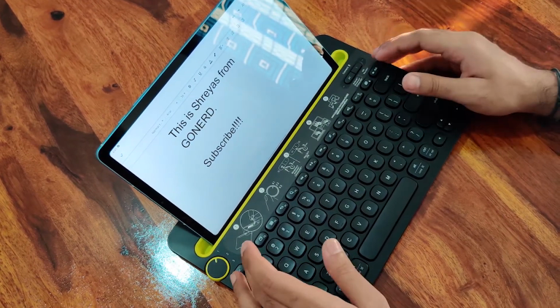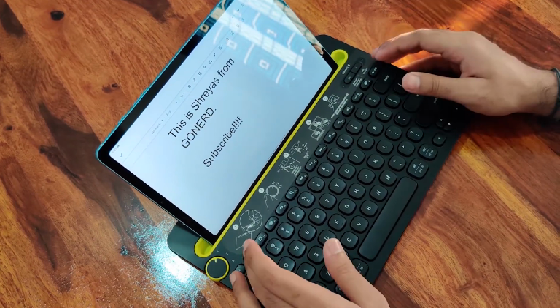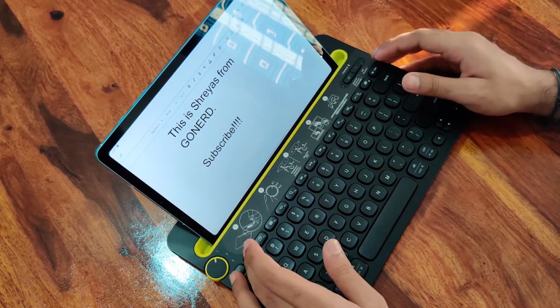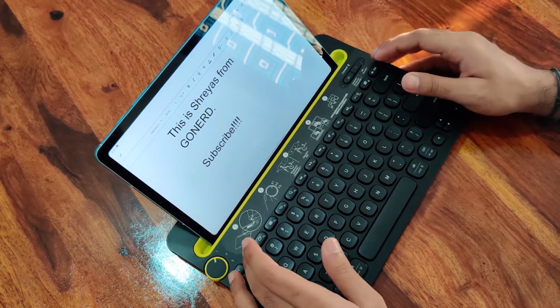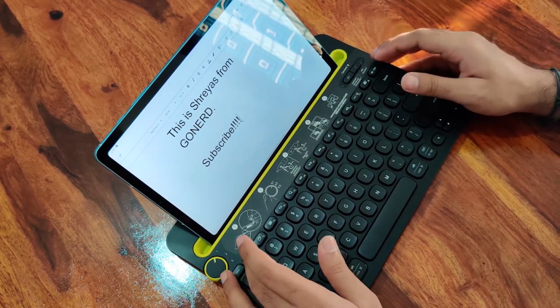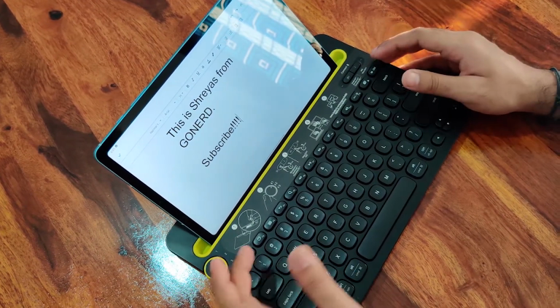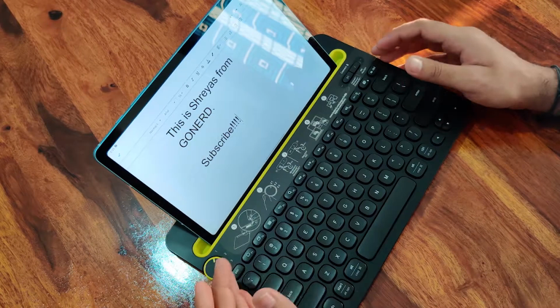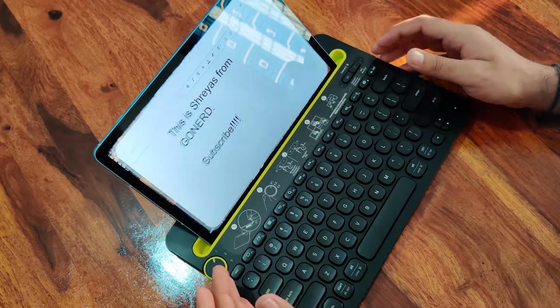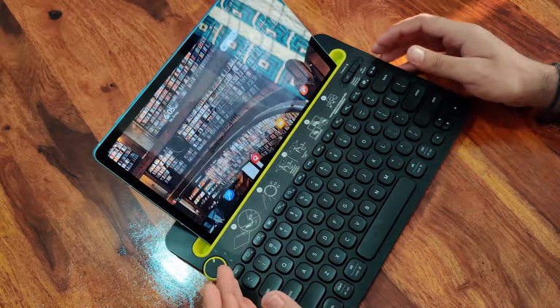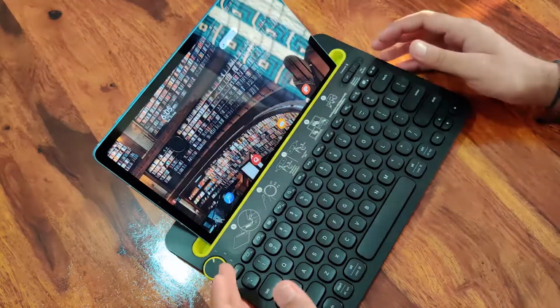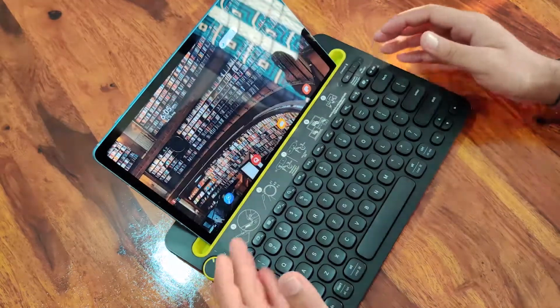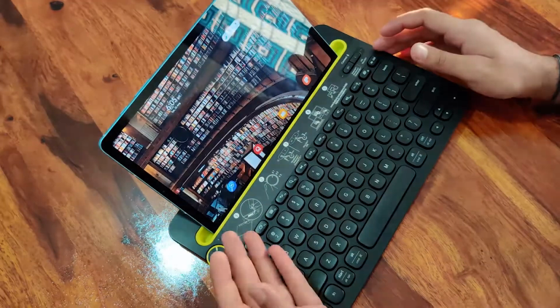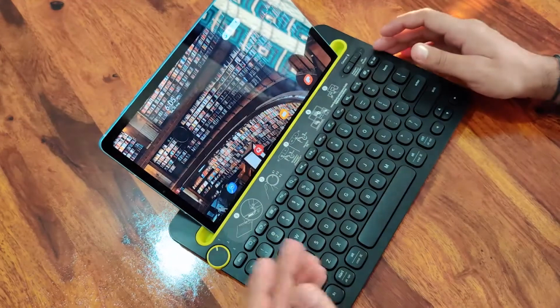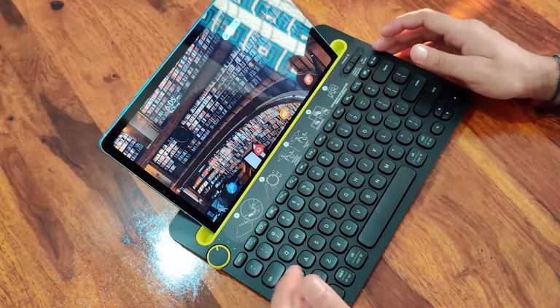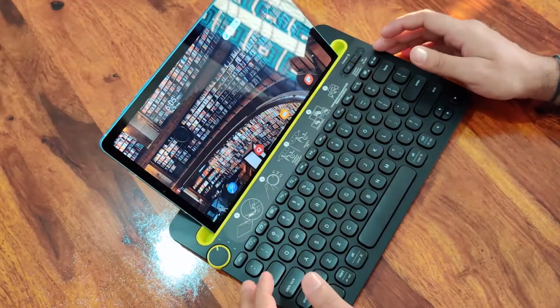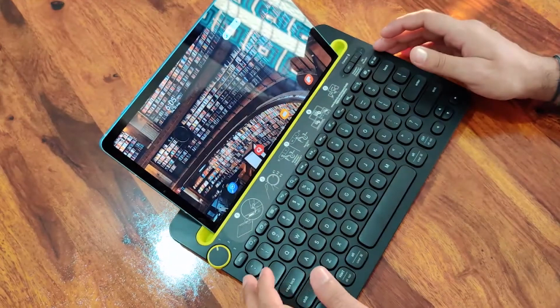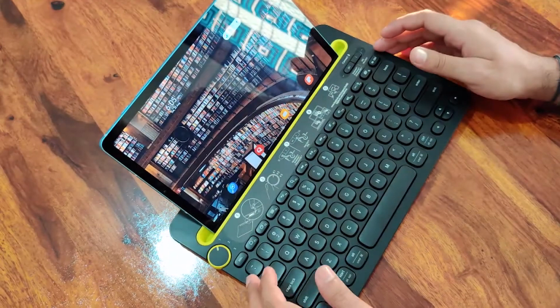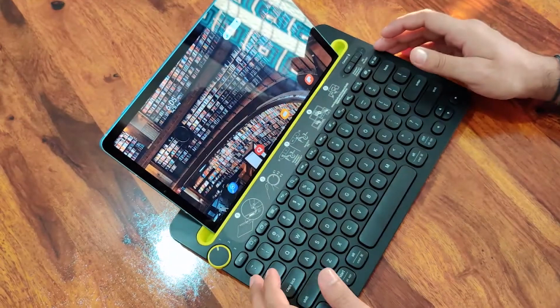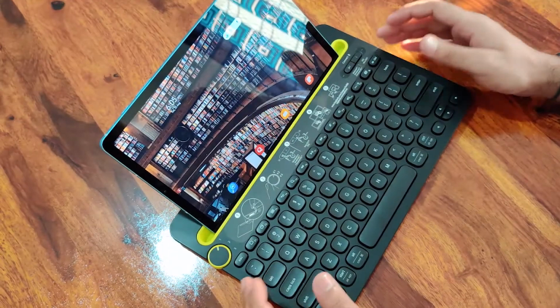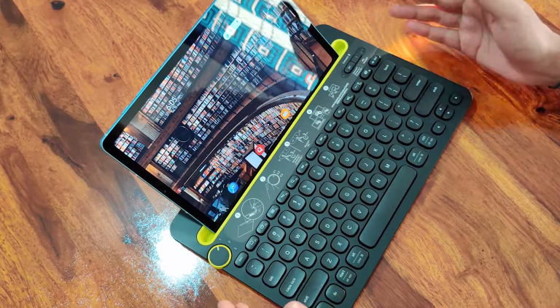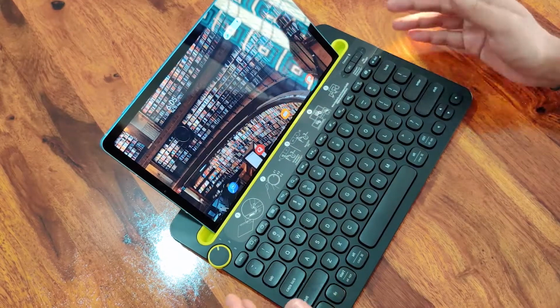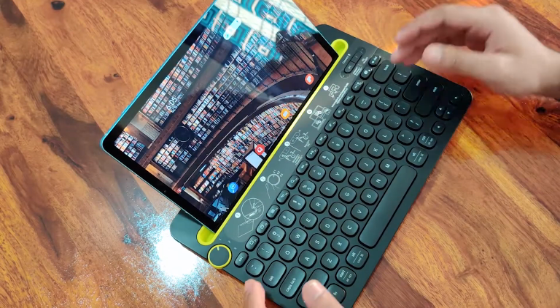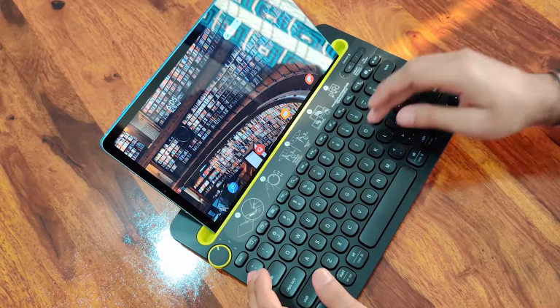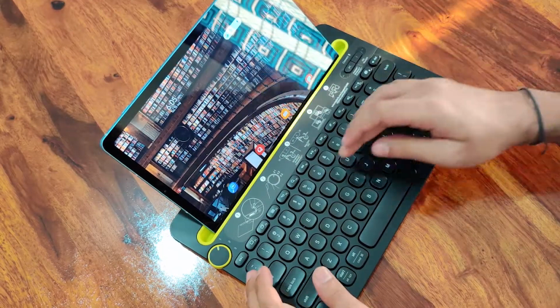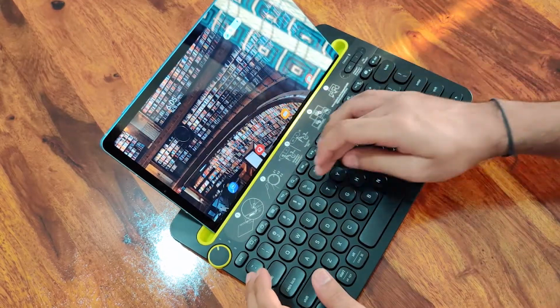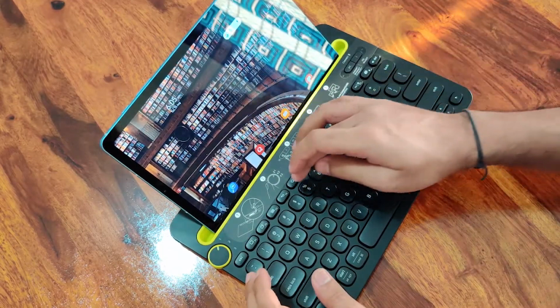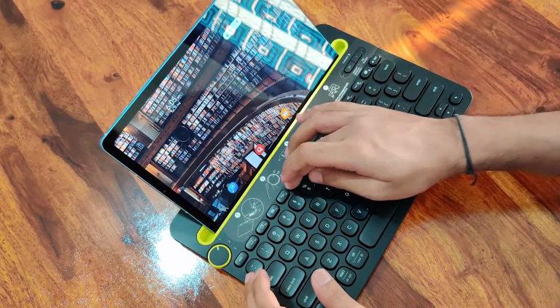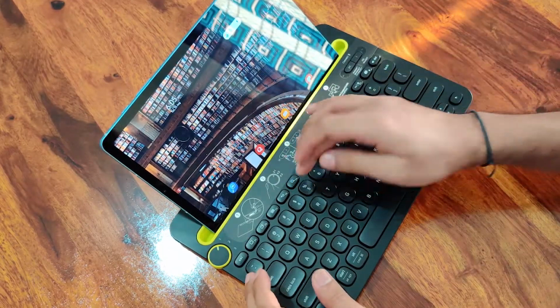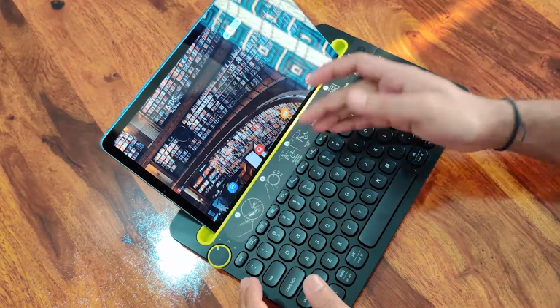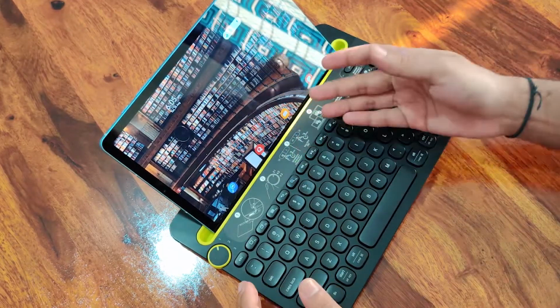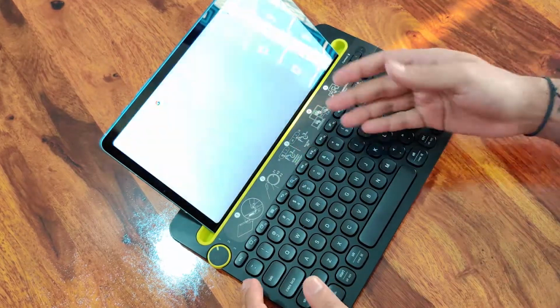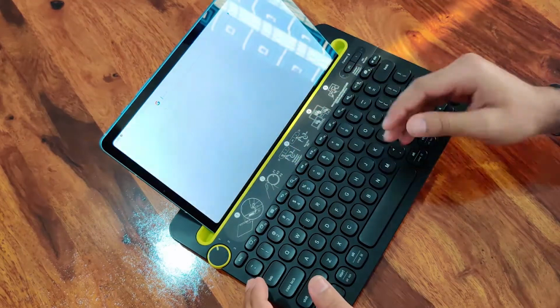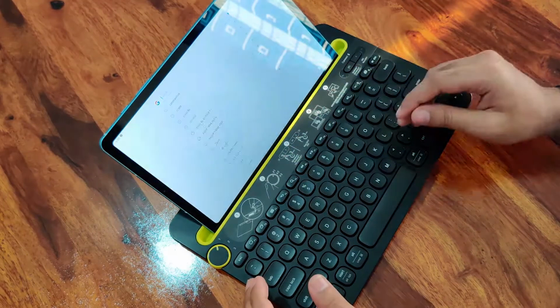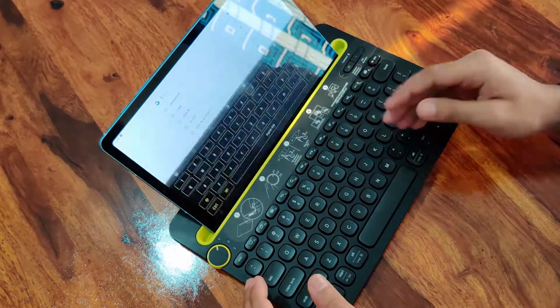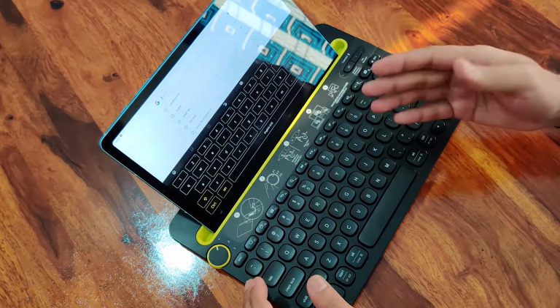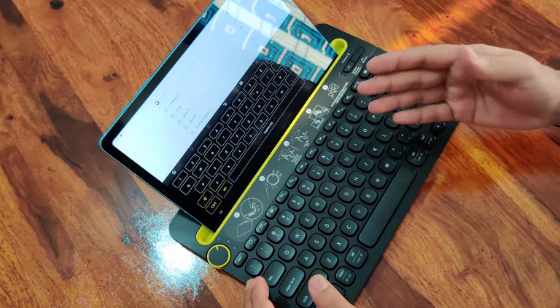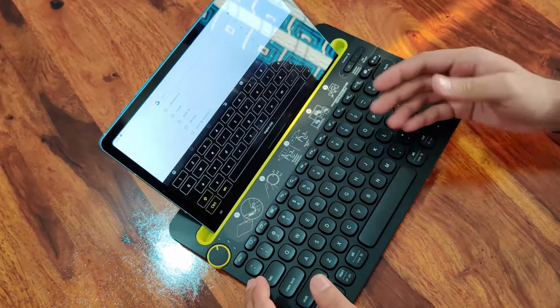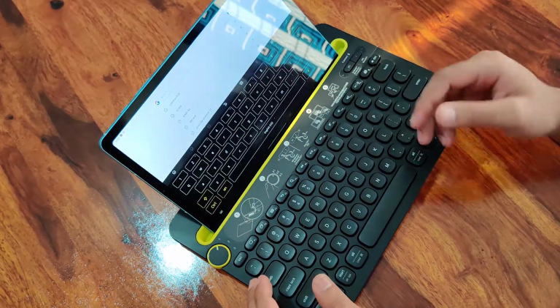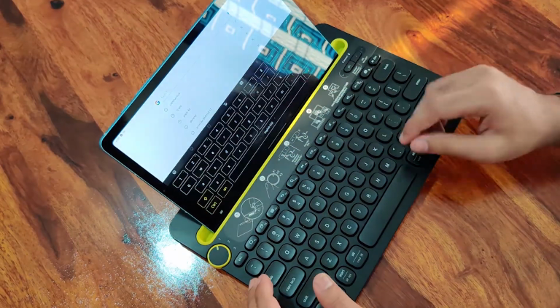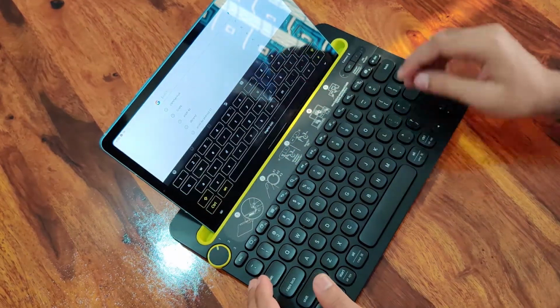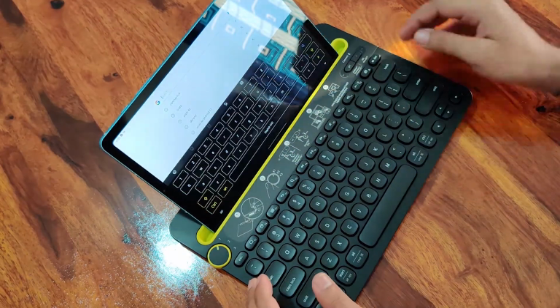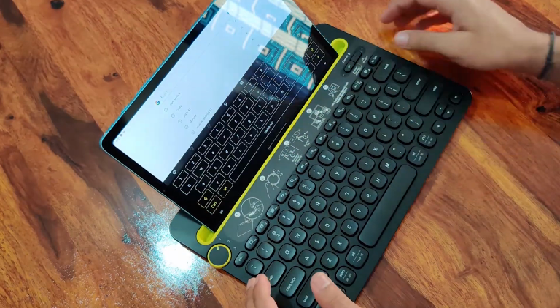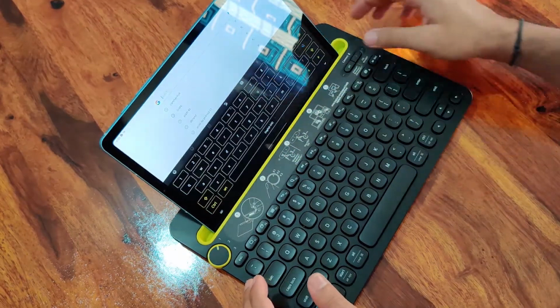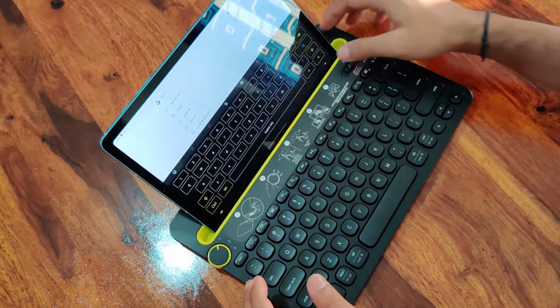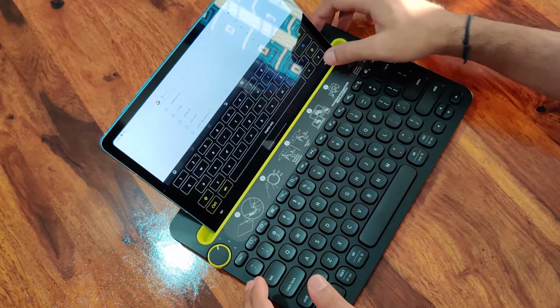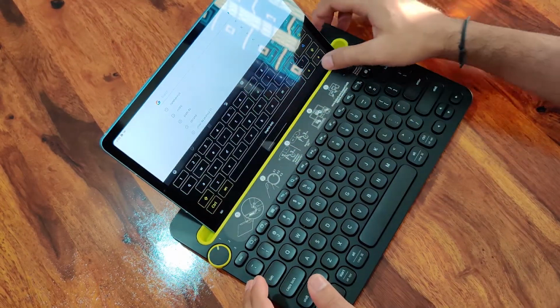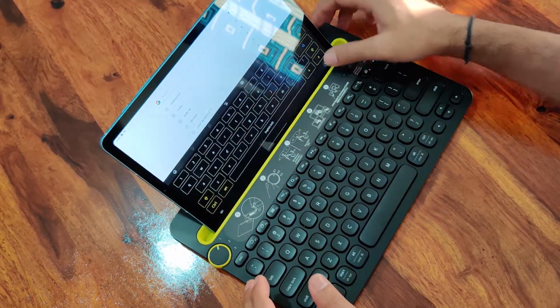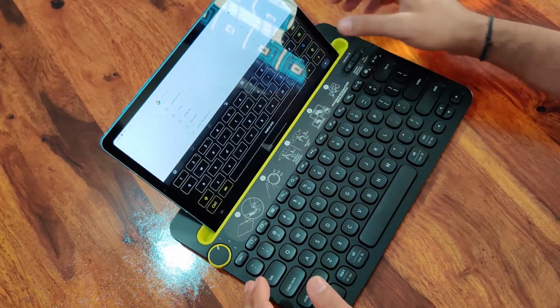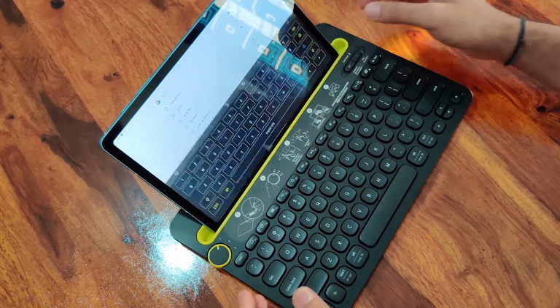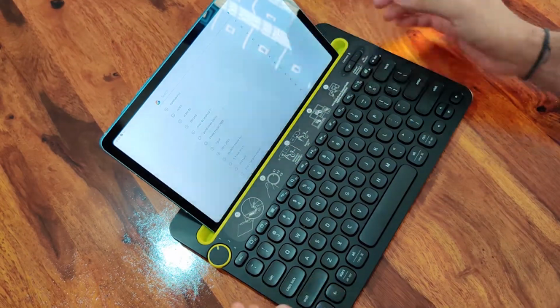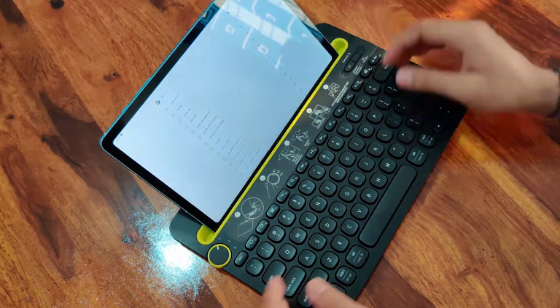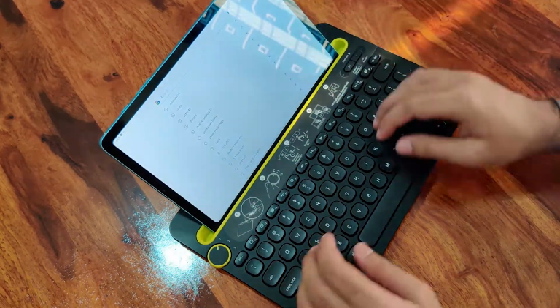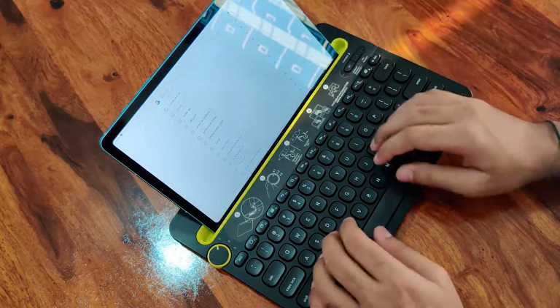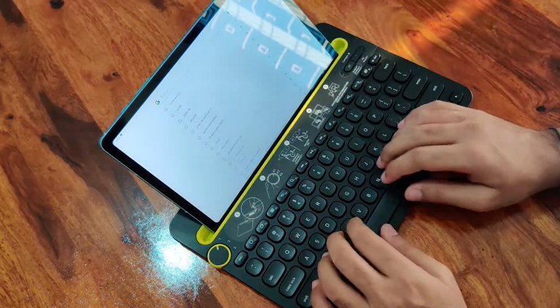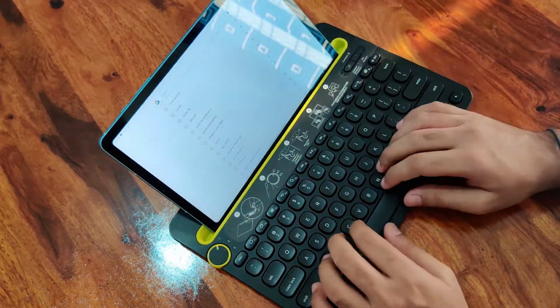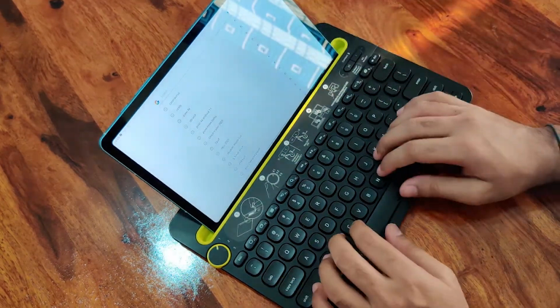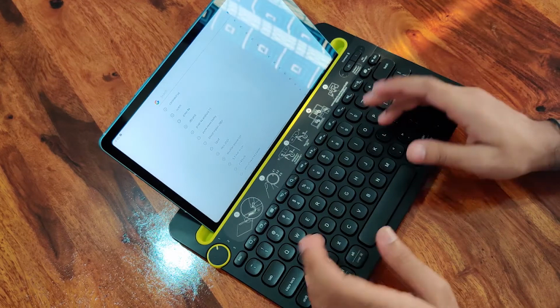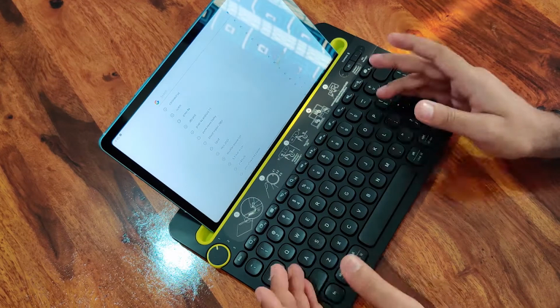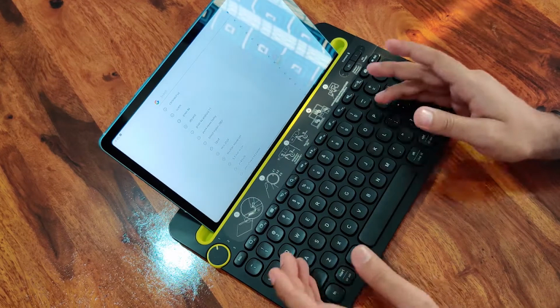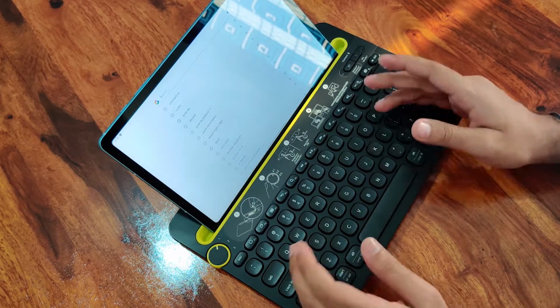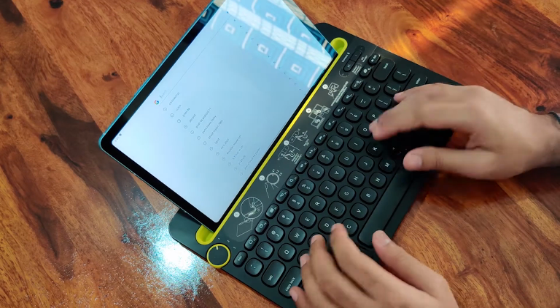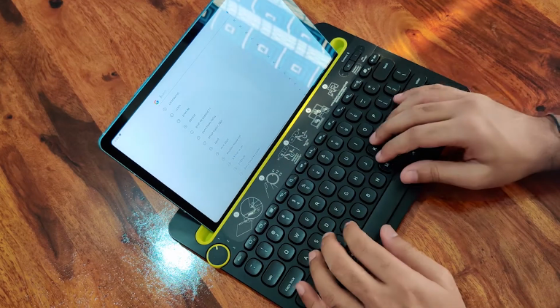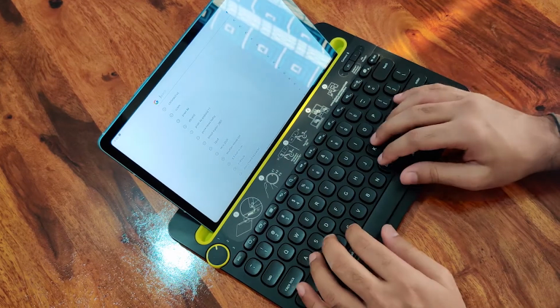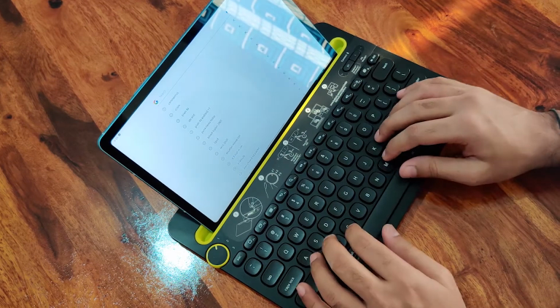Let's see — if you press the Home button, you will come to Home. In Search, you can open a Google search and type it in search.